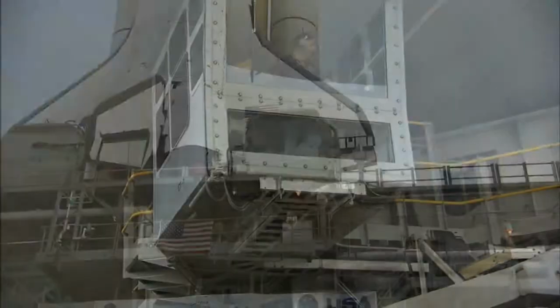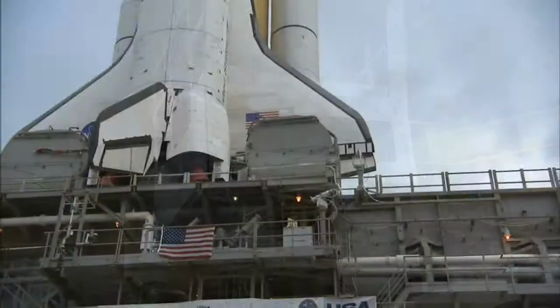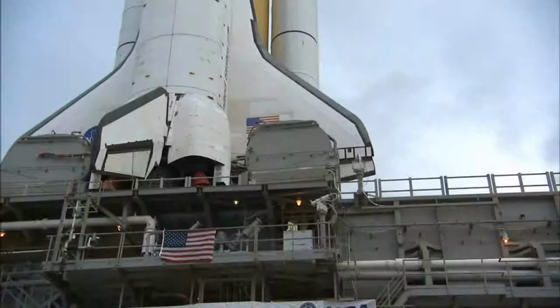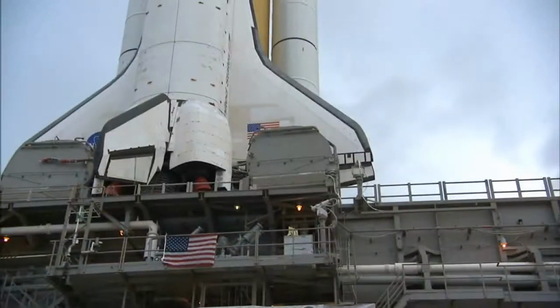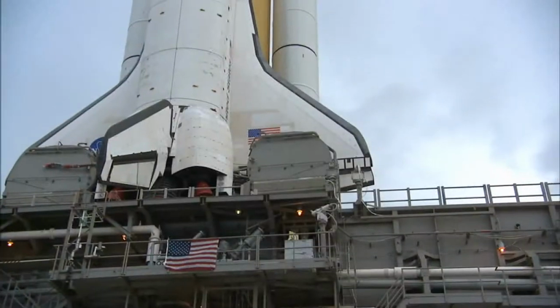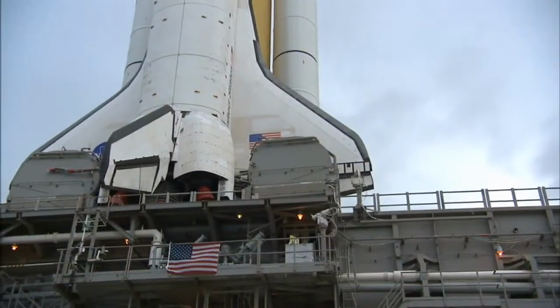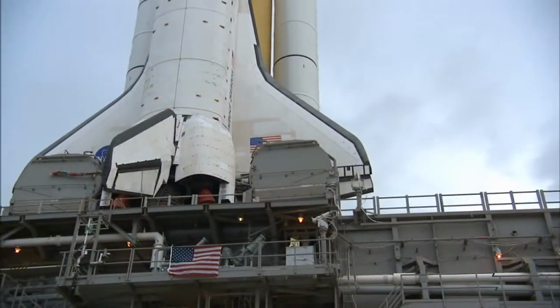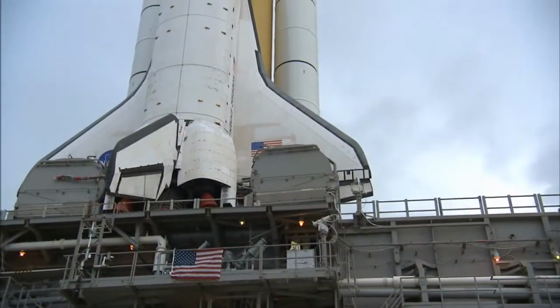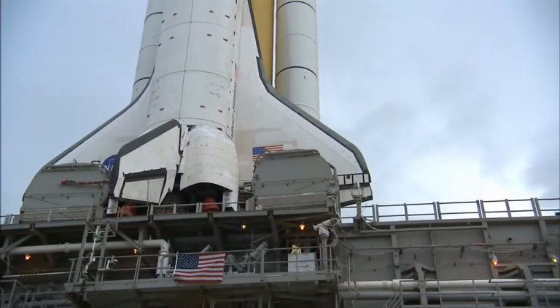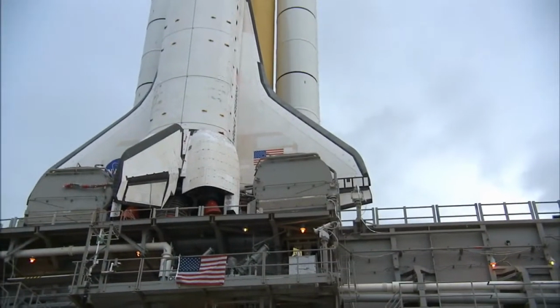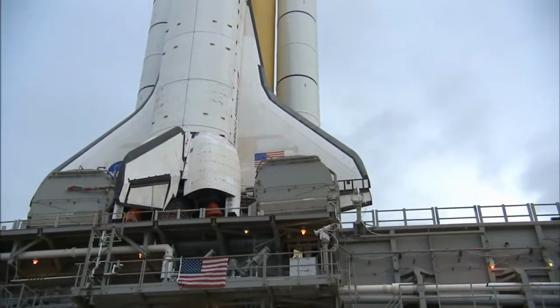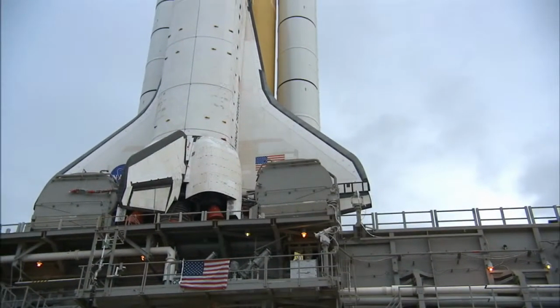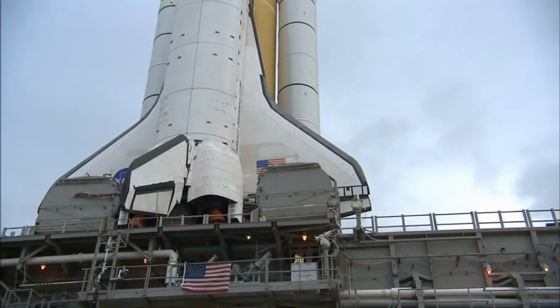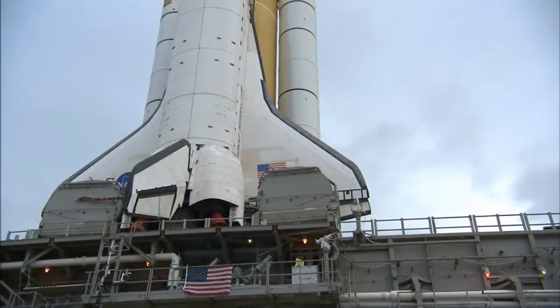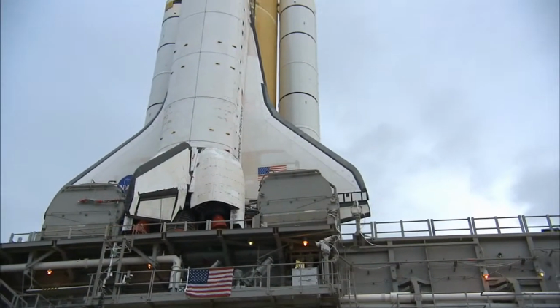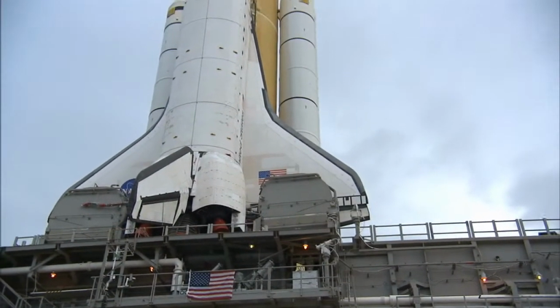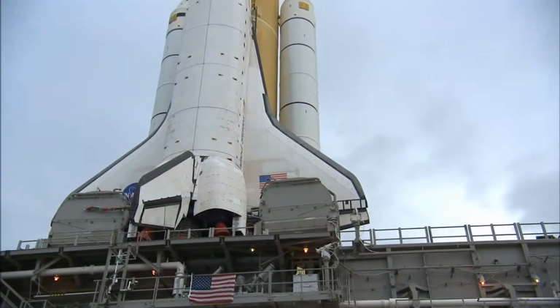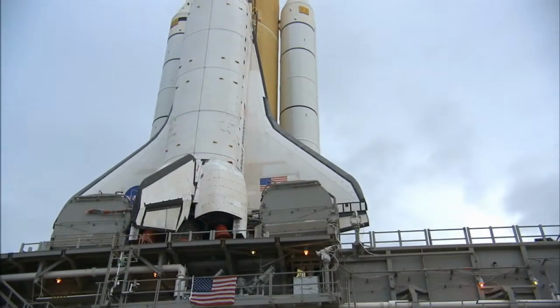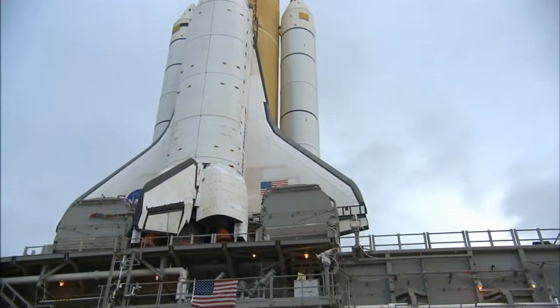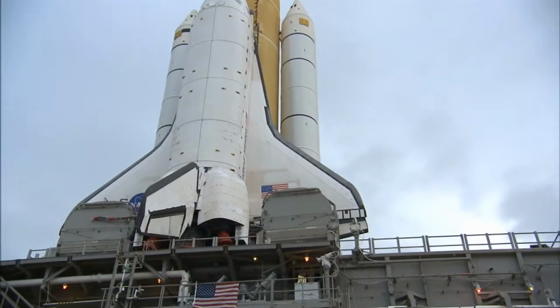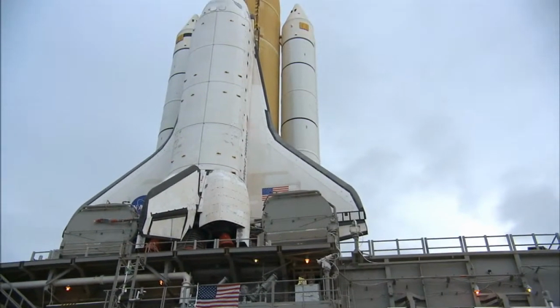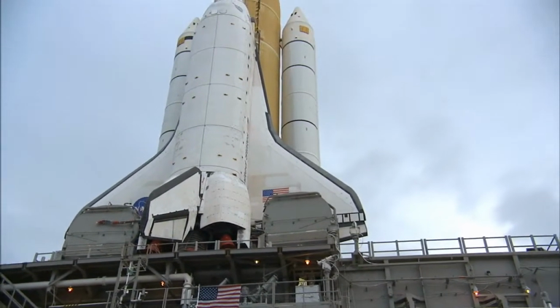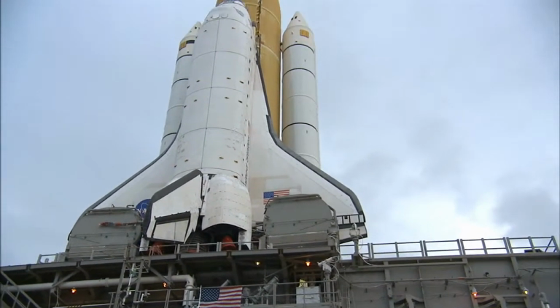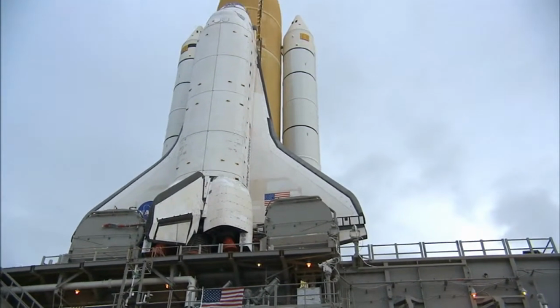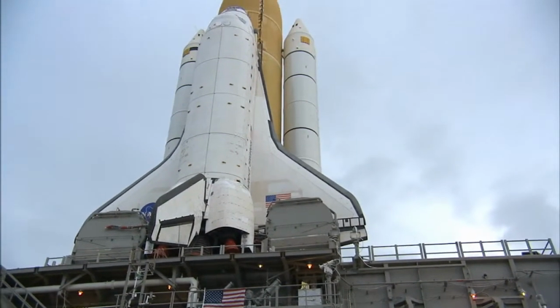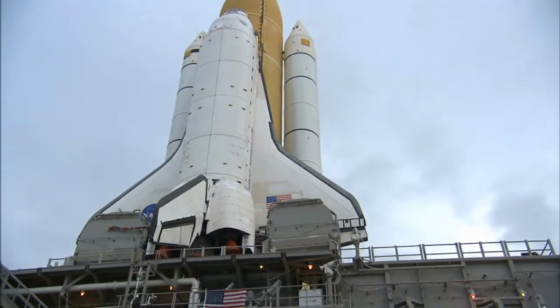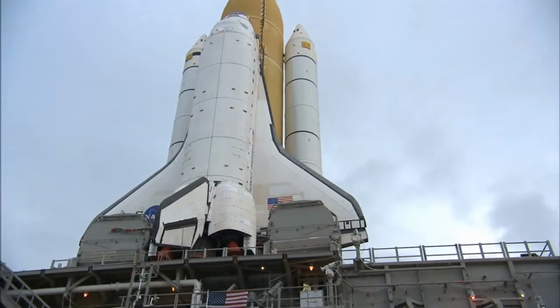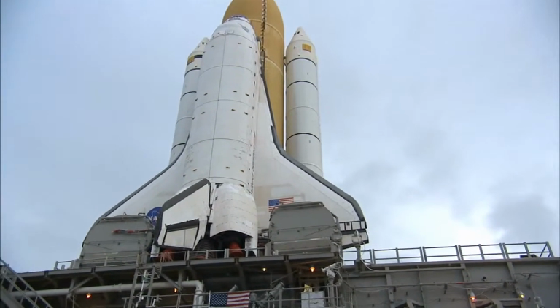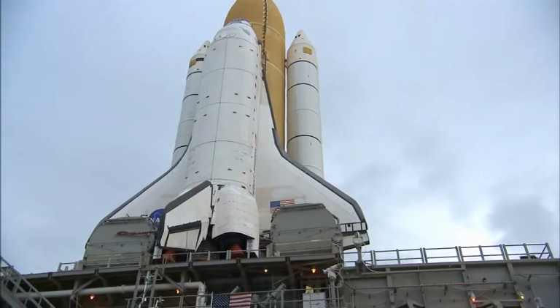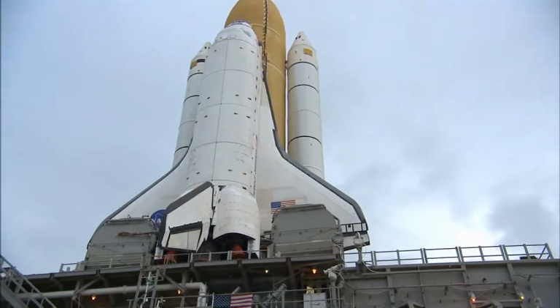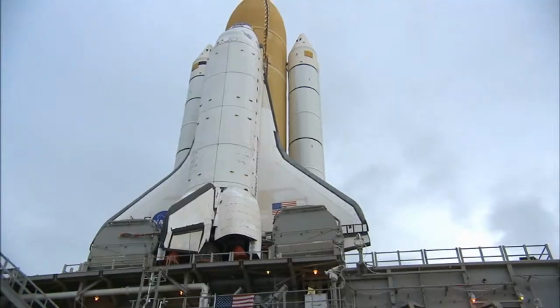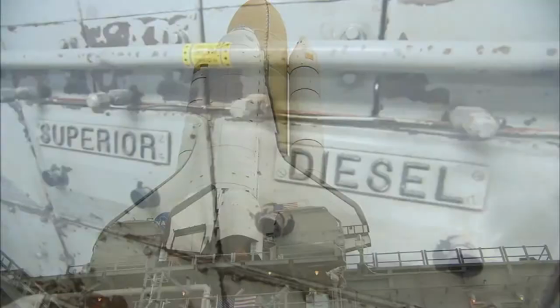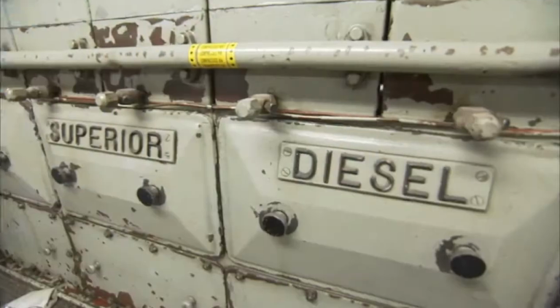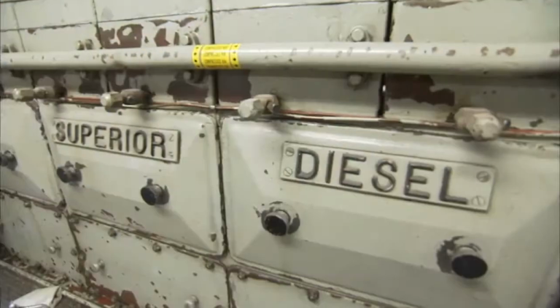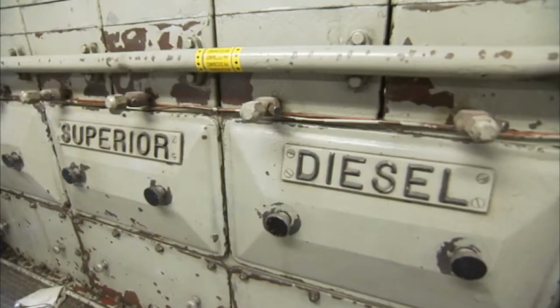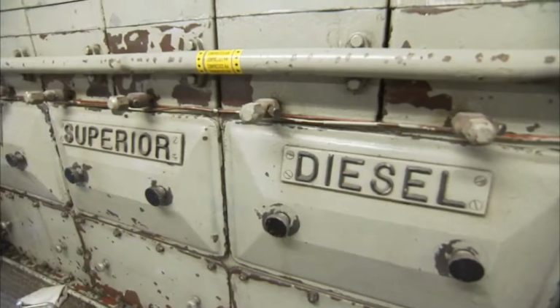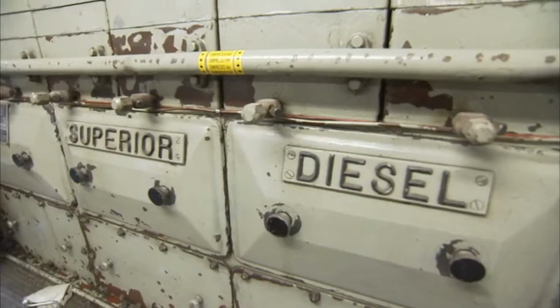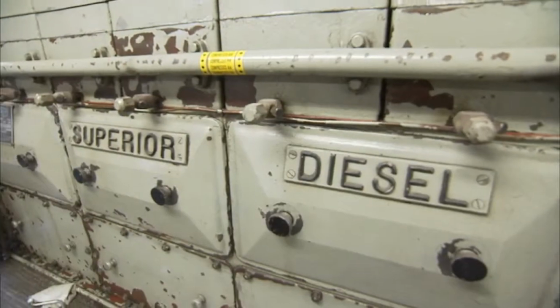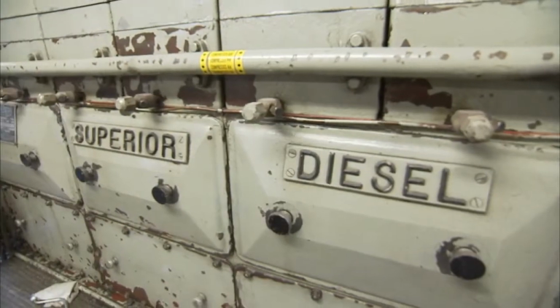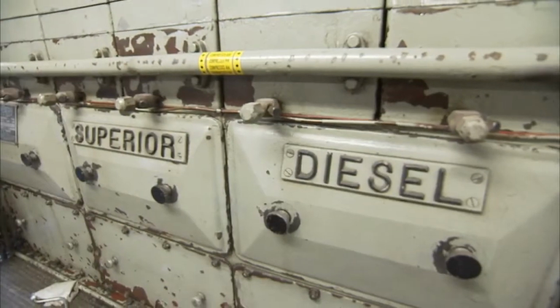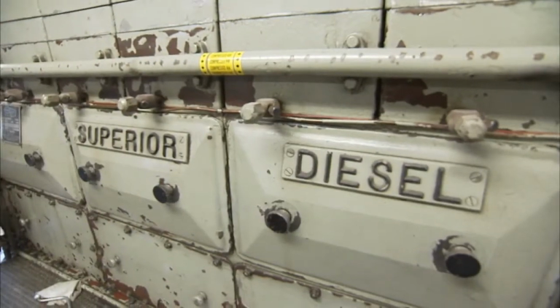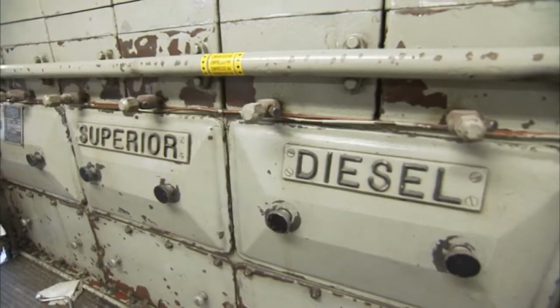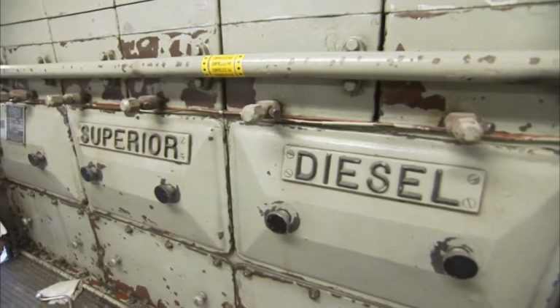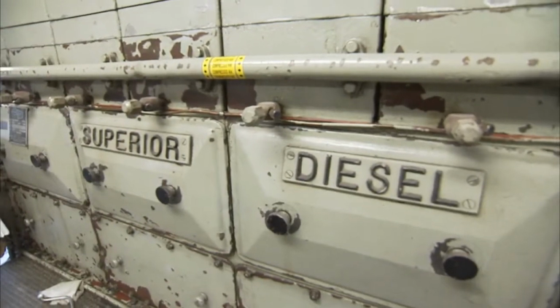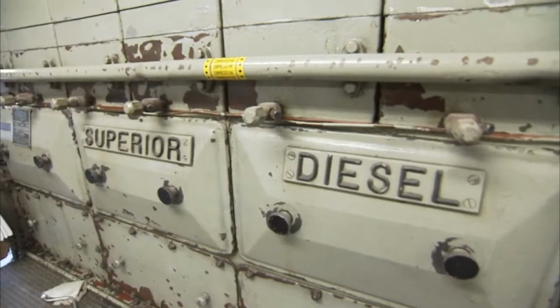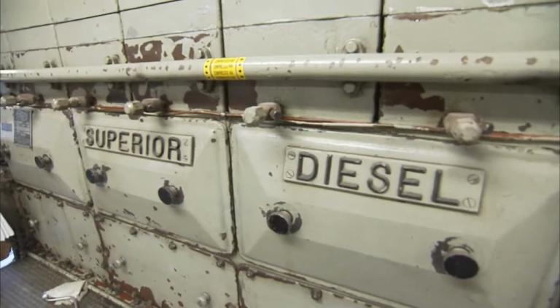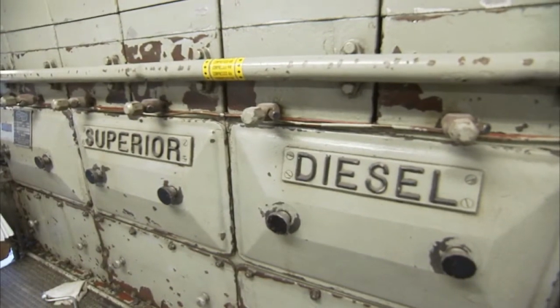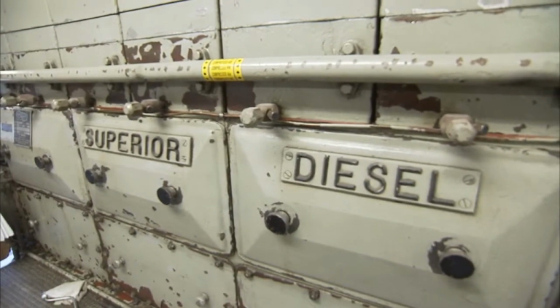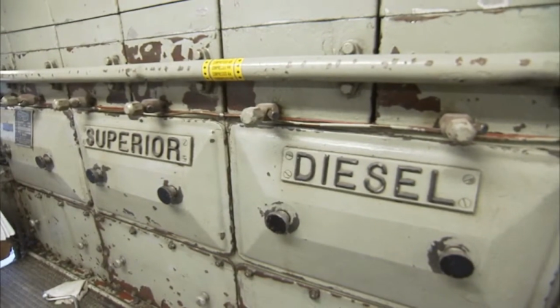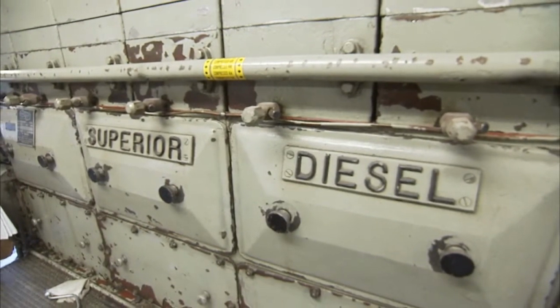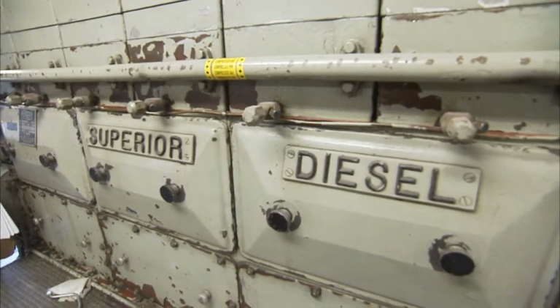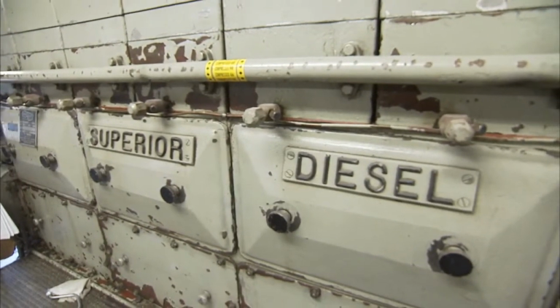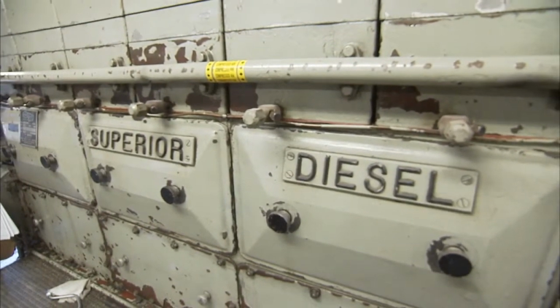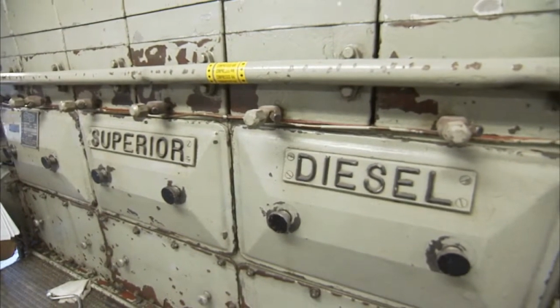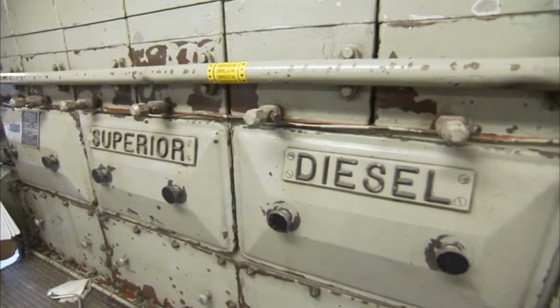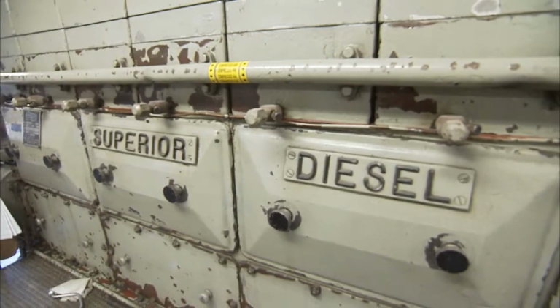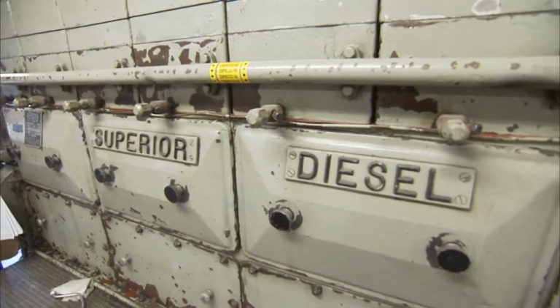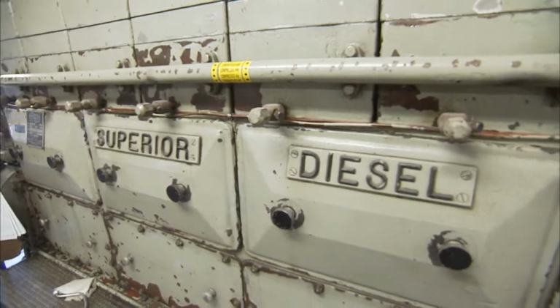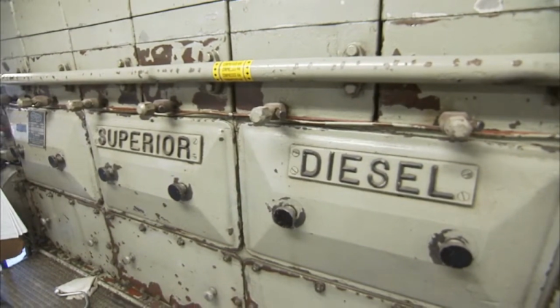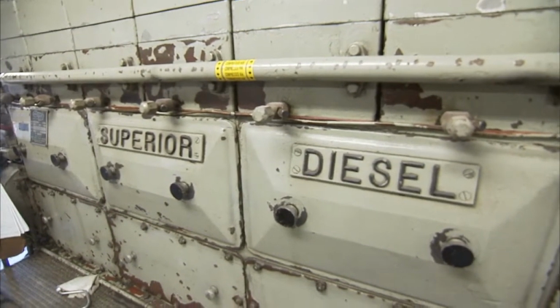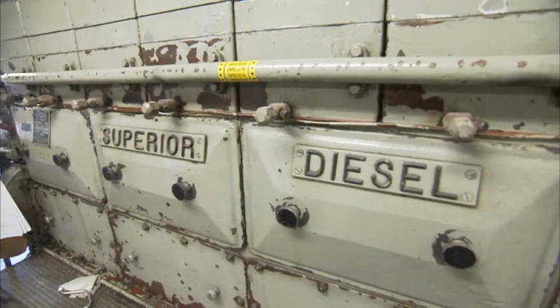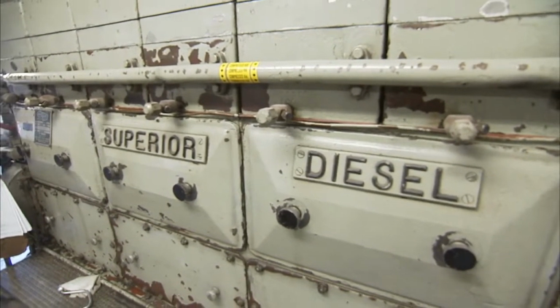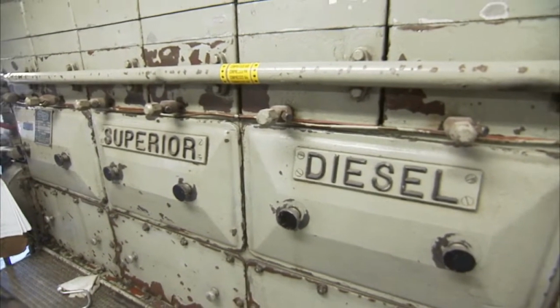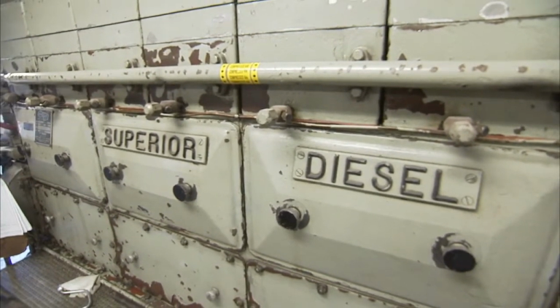The crawler has identical front and rear driver cabs, a control room, and two engine rooms, each with a huge 2,750 horsepower diesel engine for propulsion.